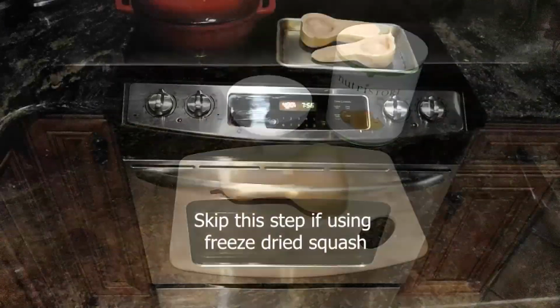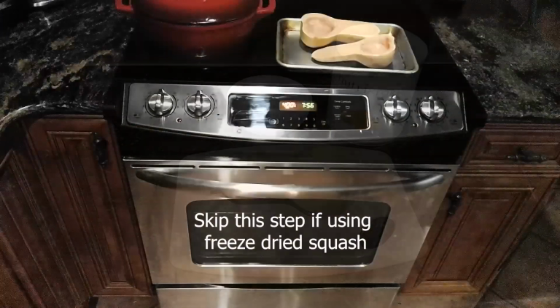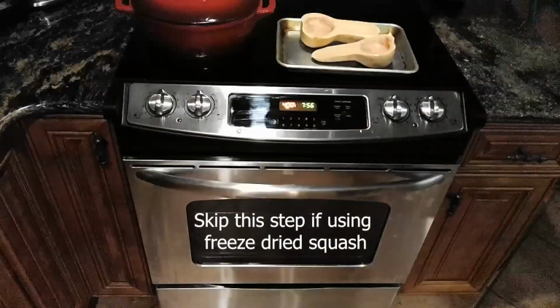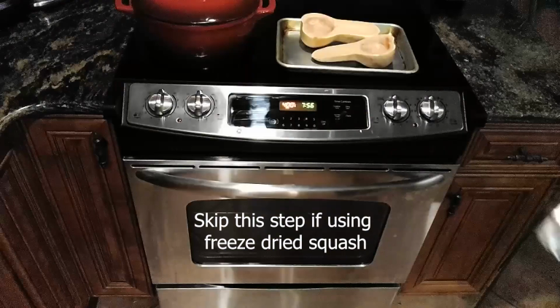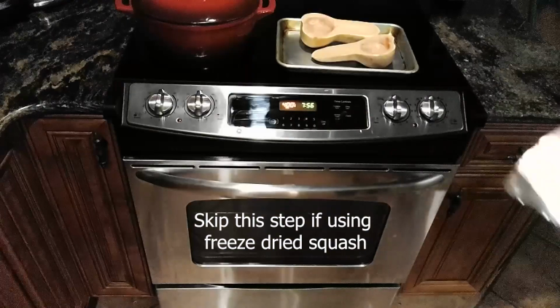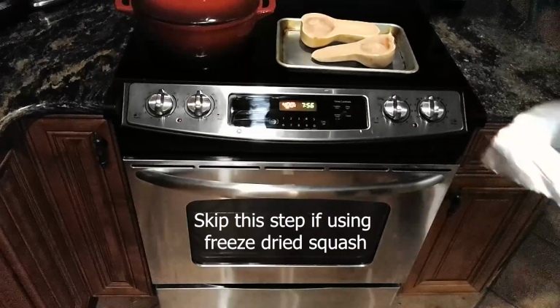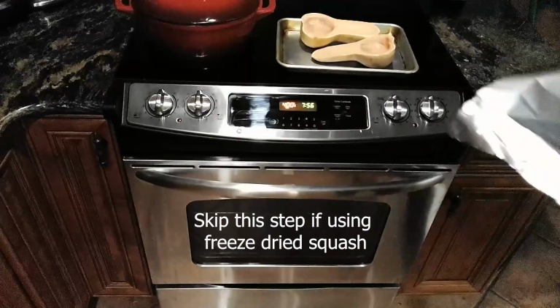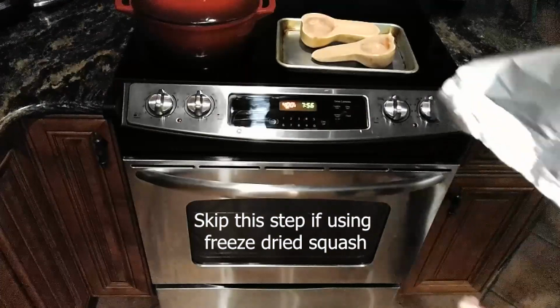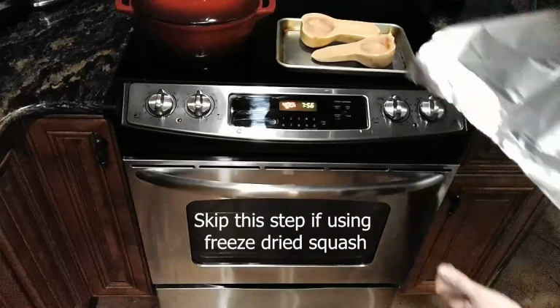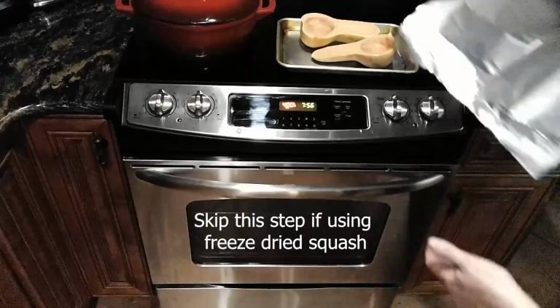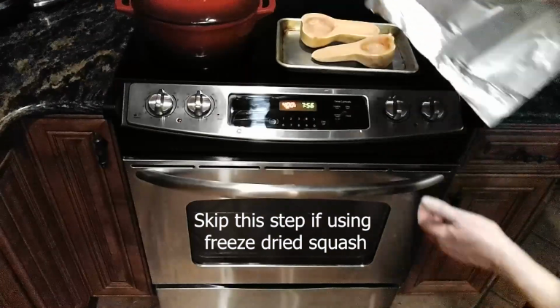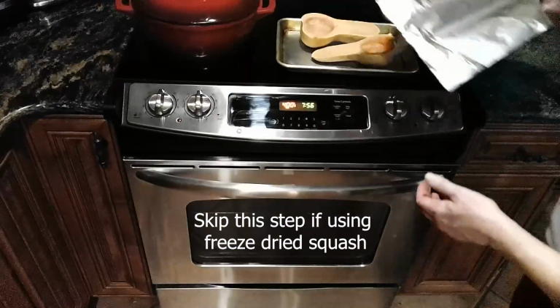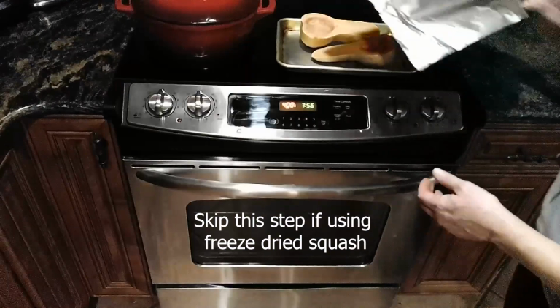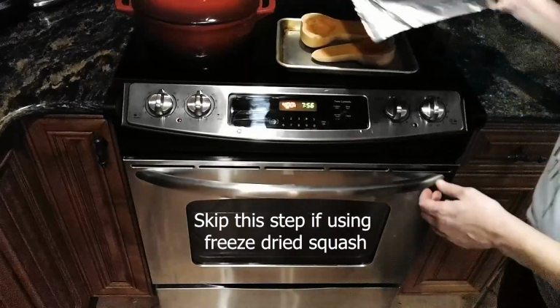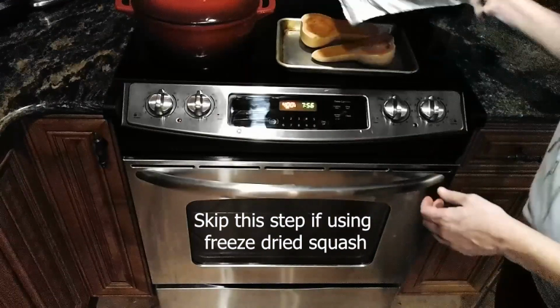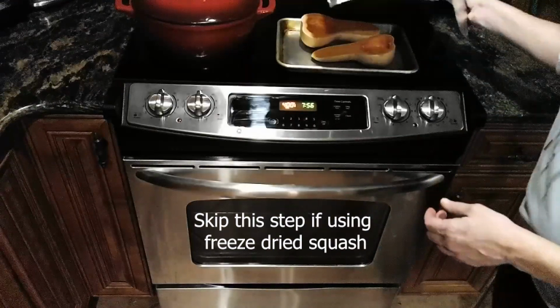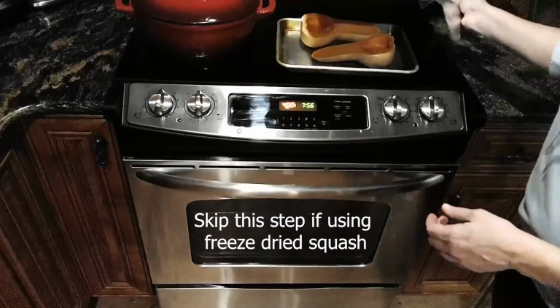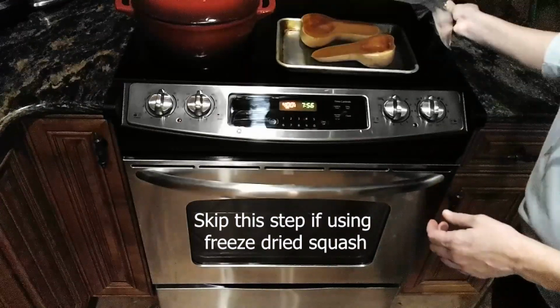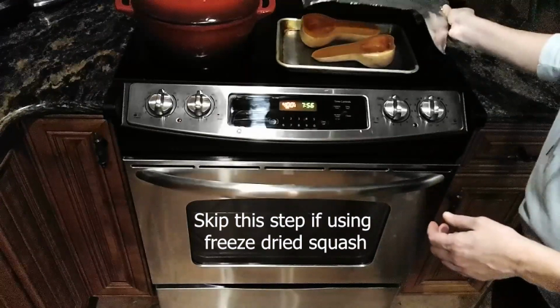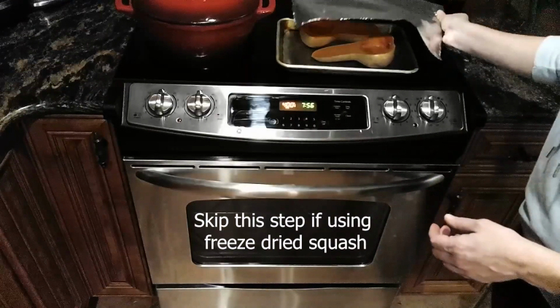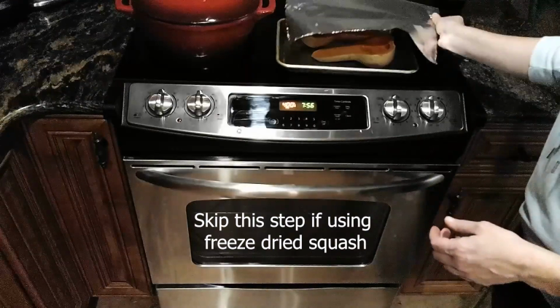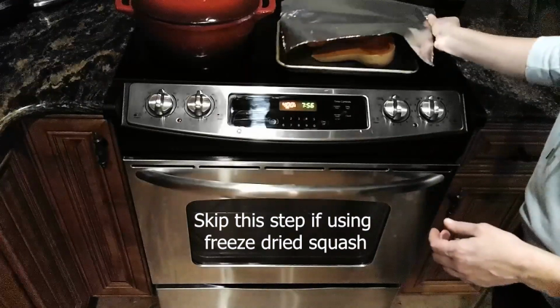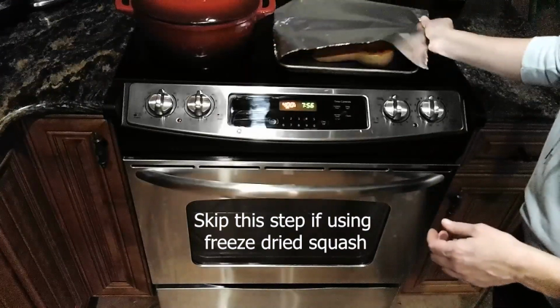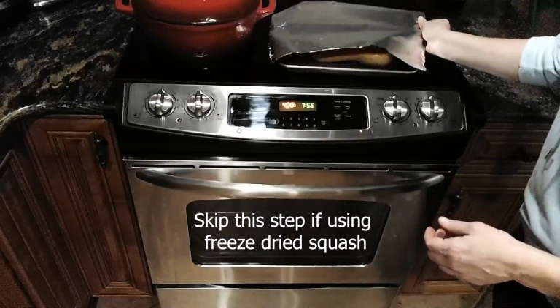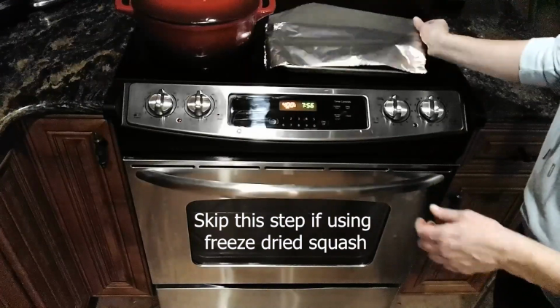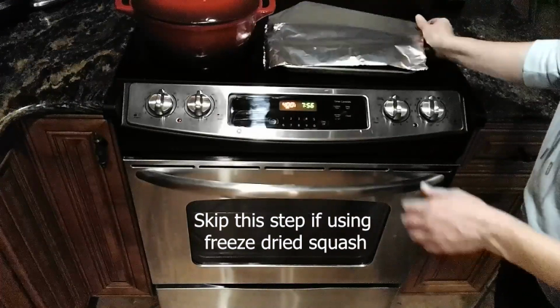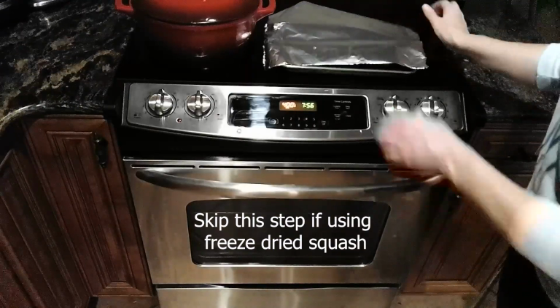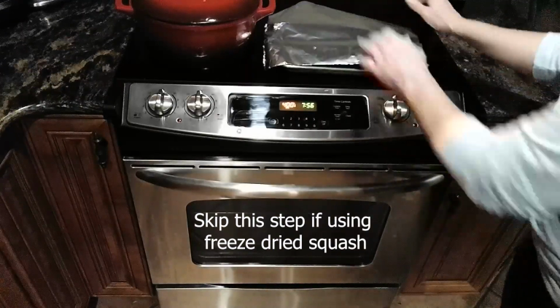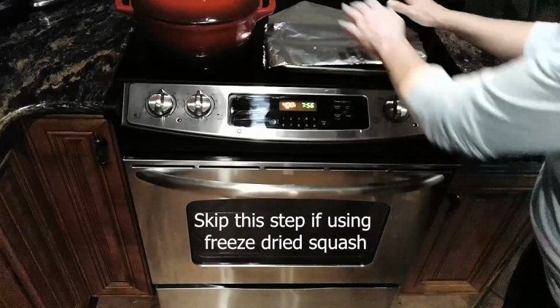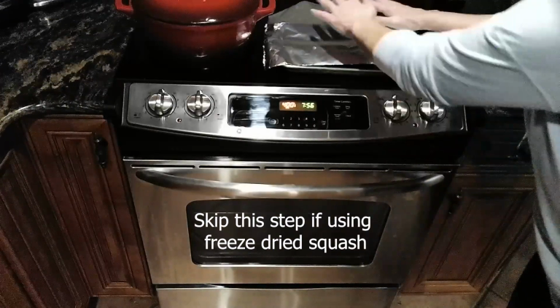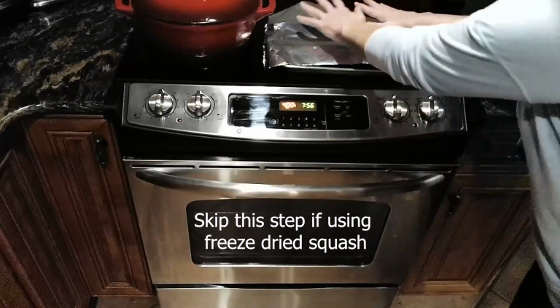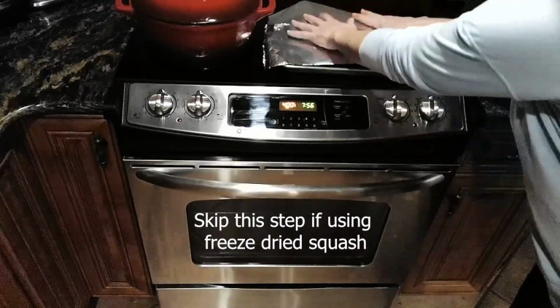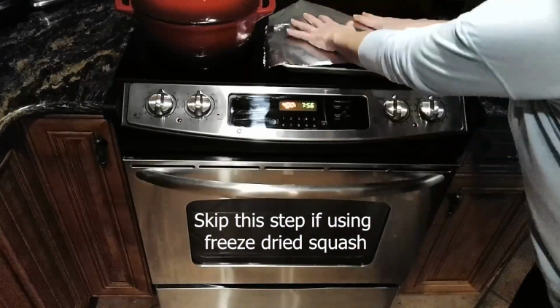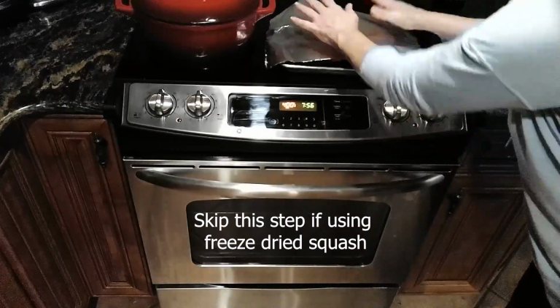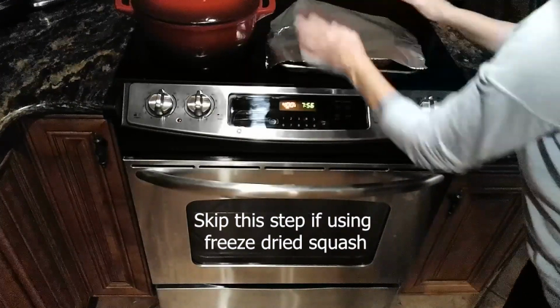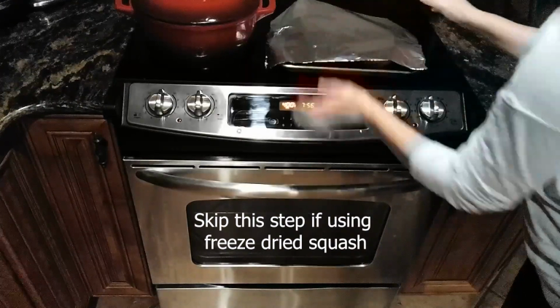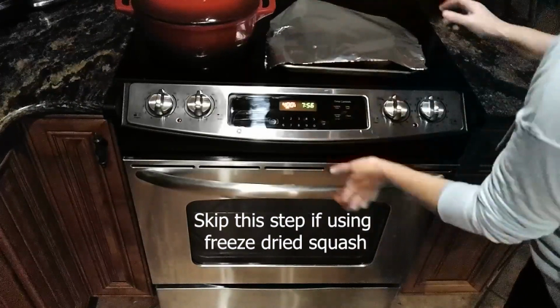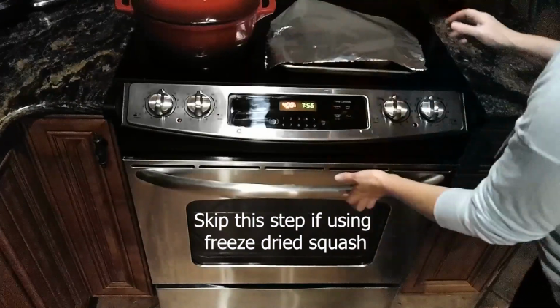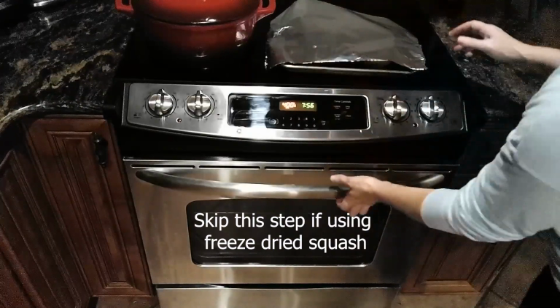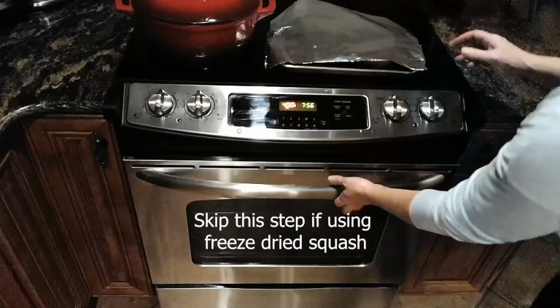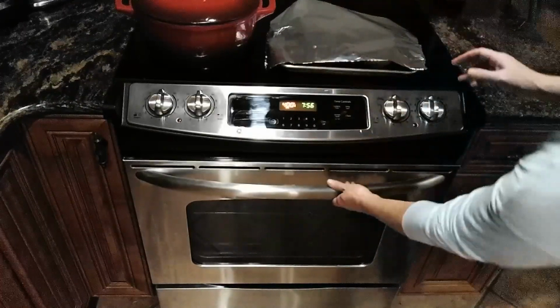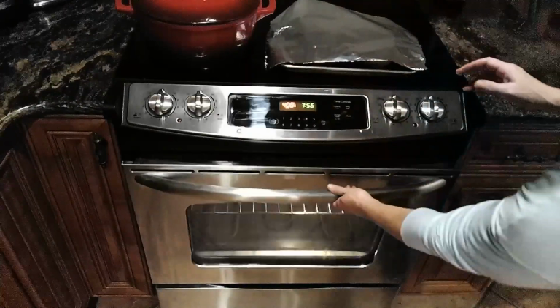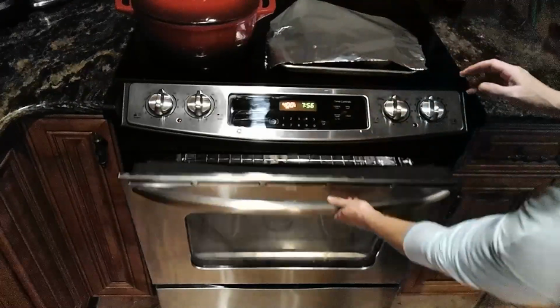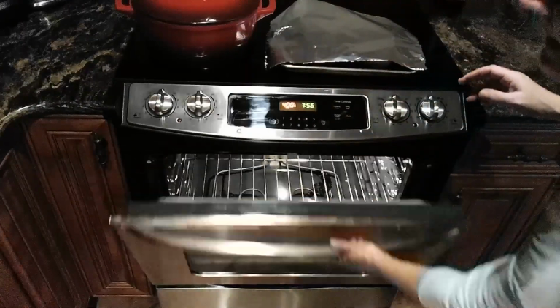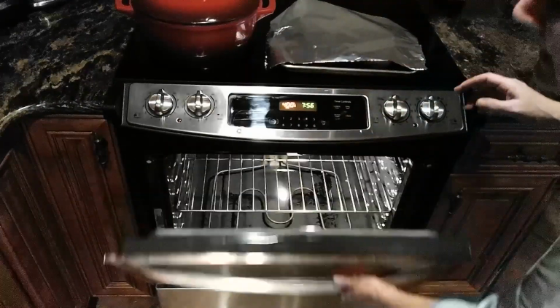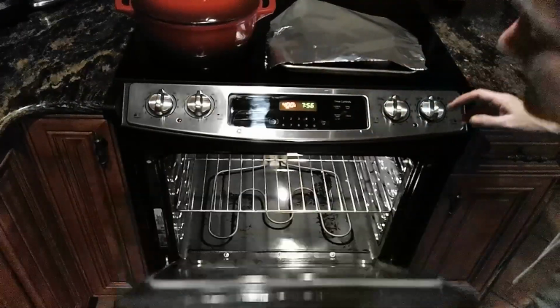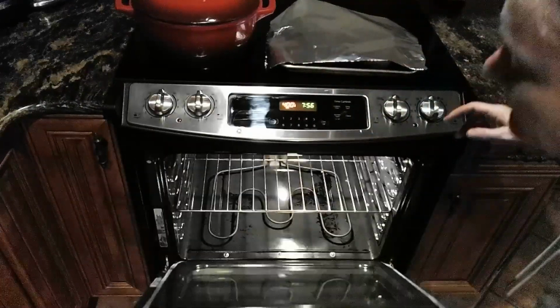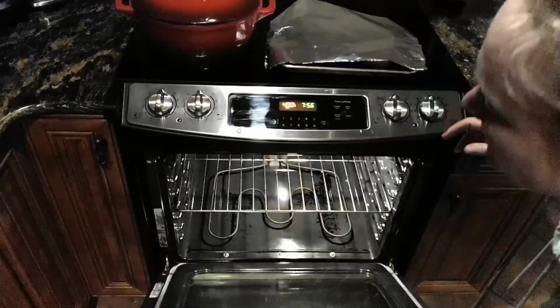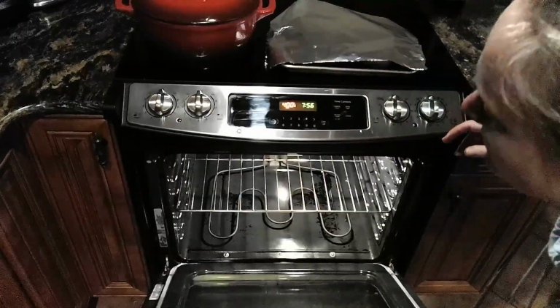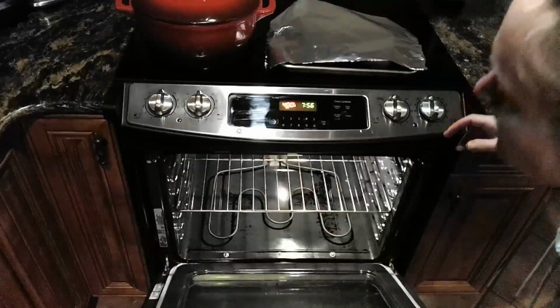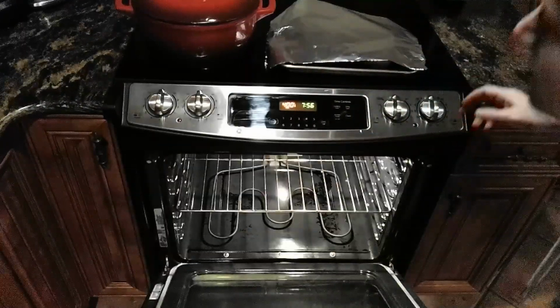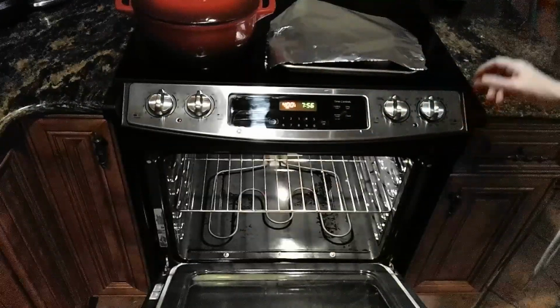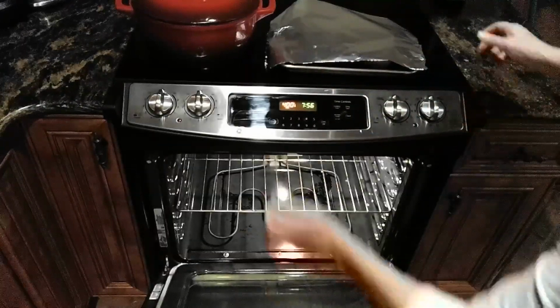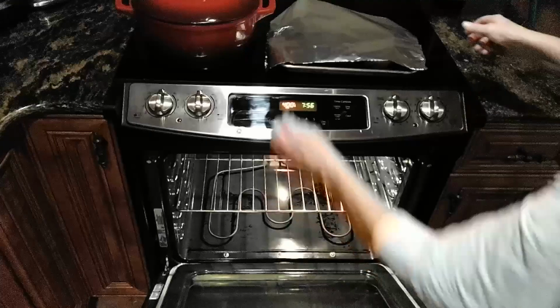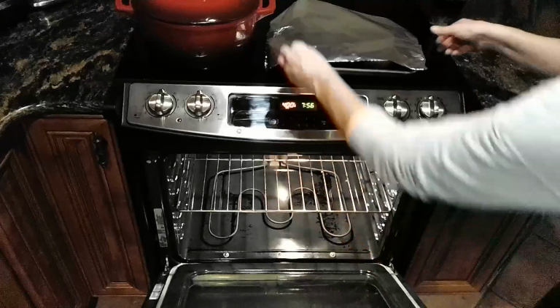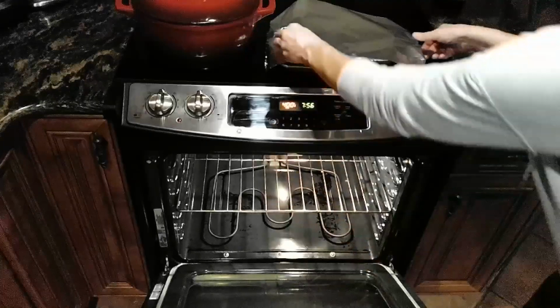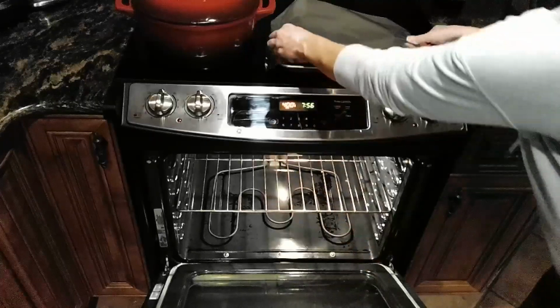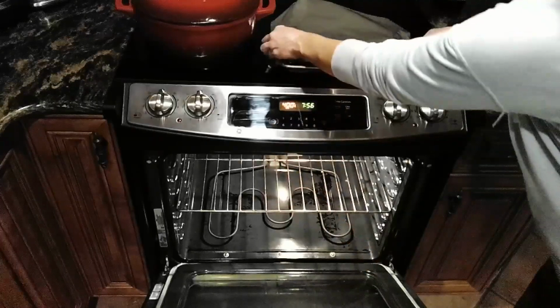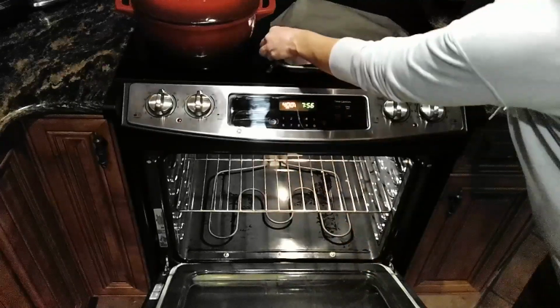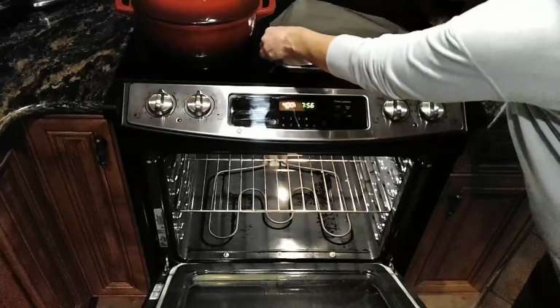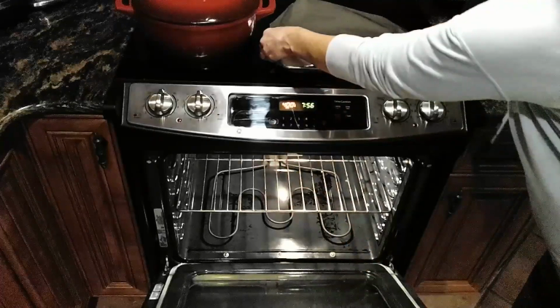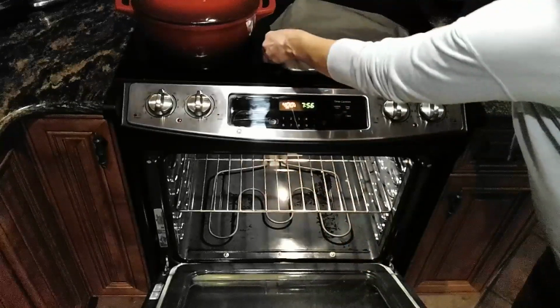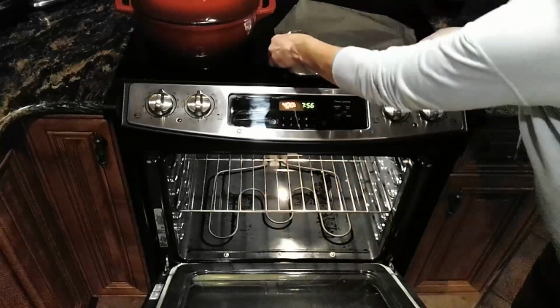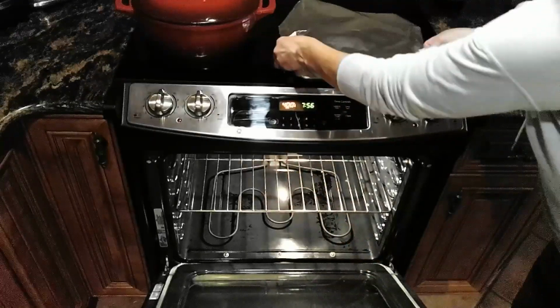I'm going to put a piece of foil on the top to keep it from getting brown, and in the oven it goes.